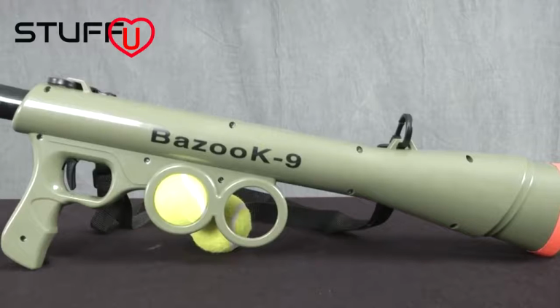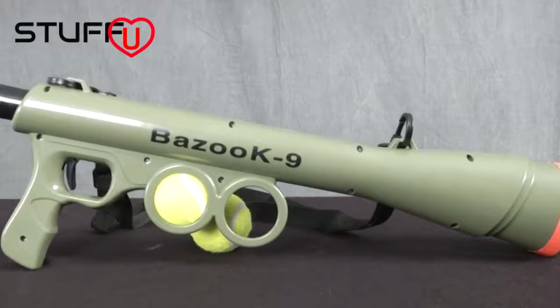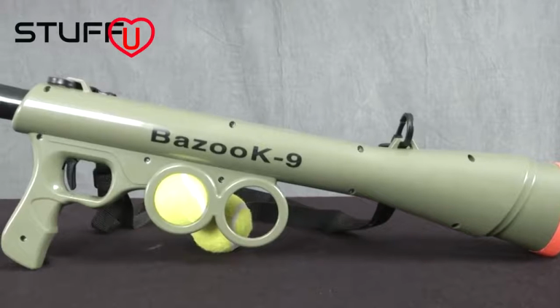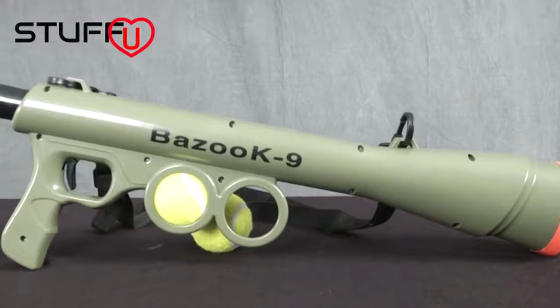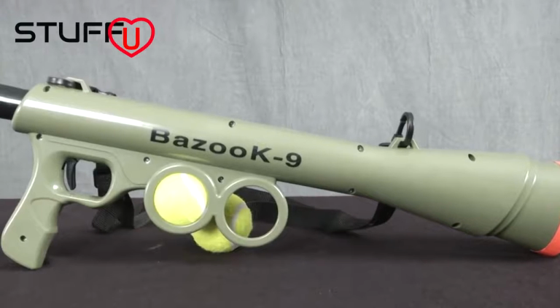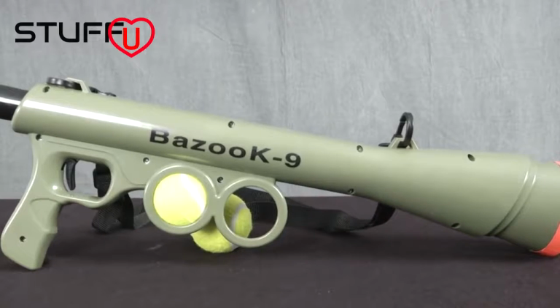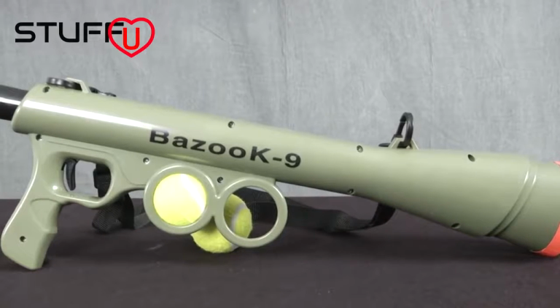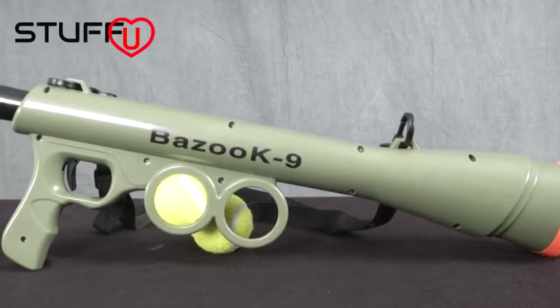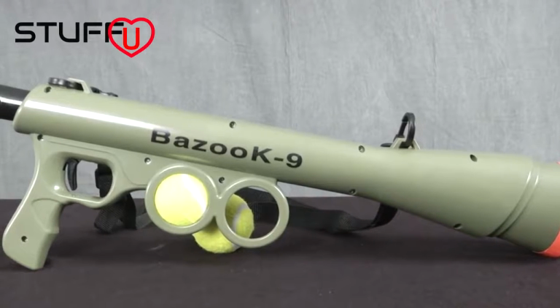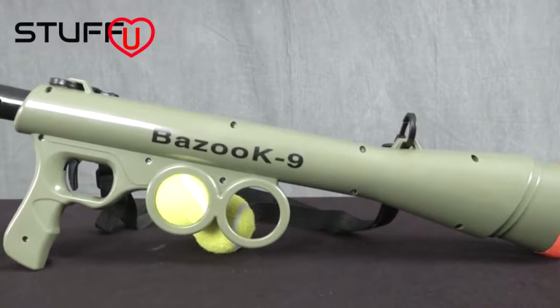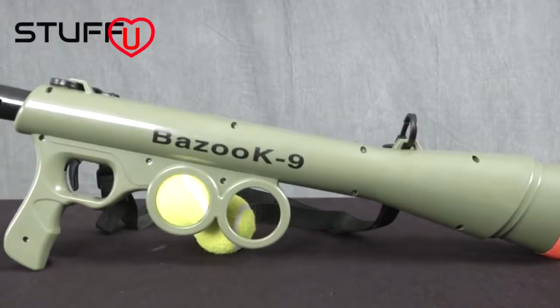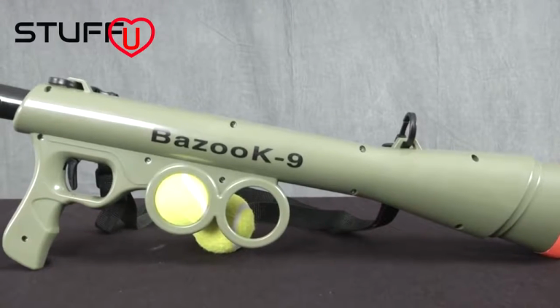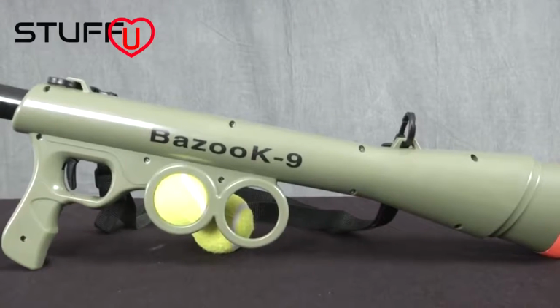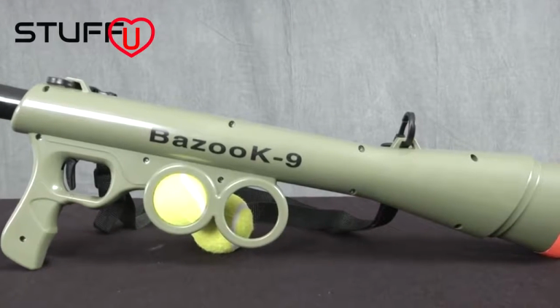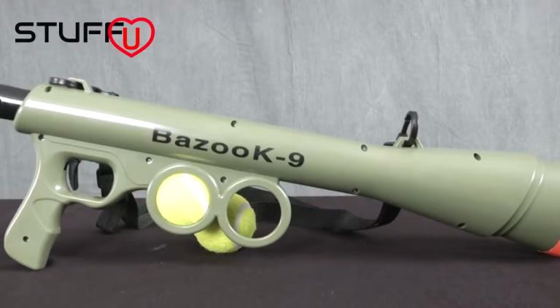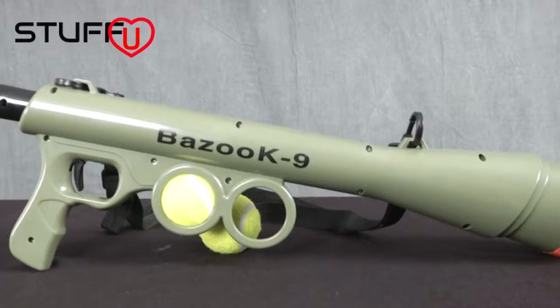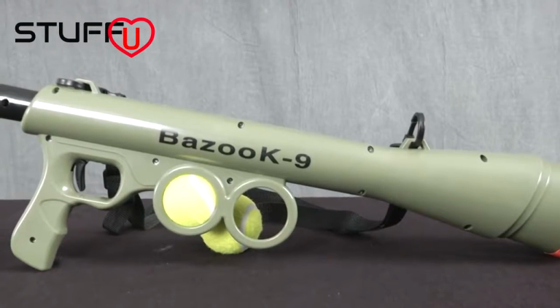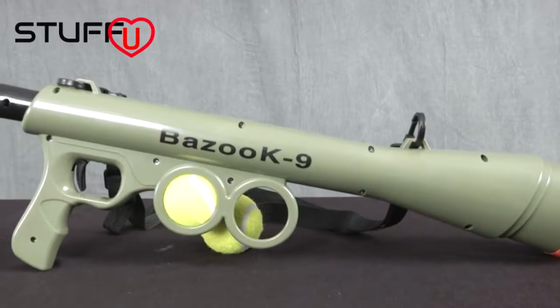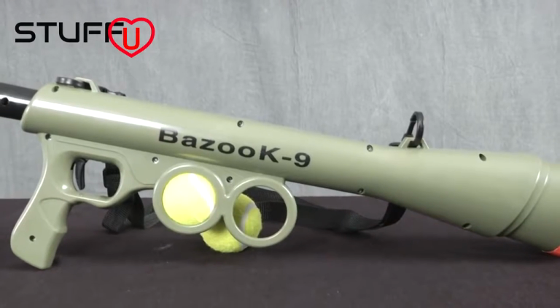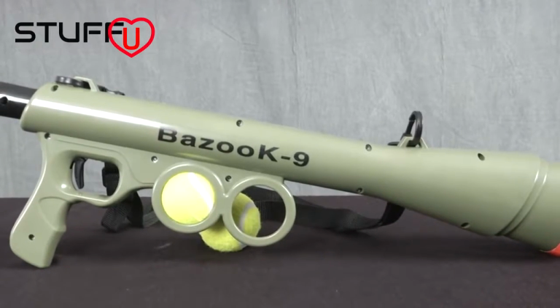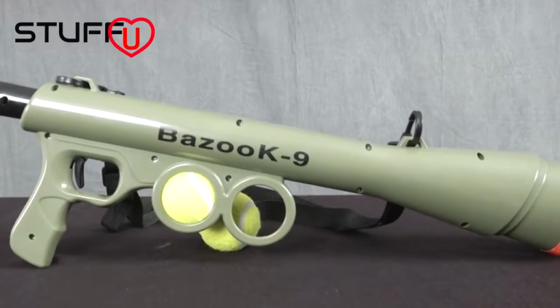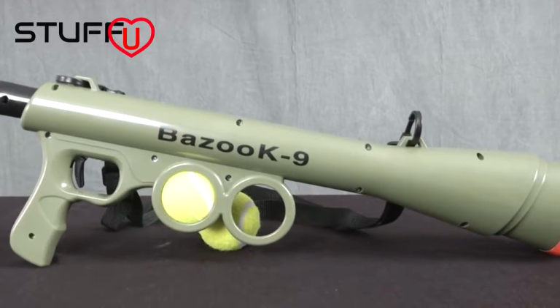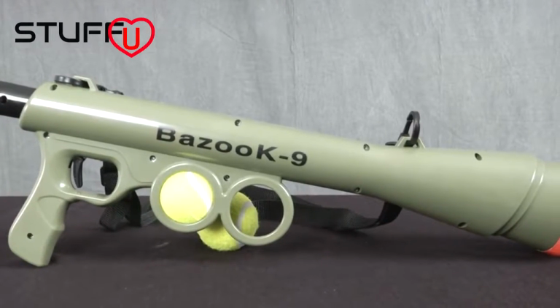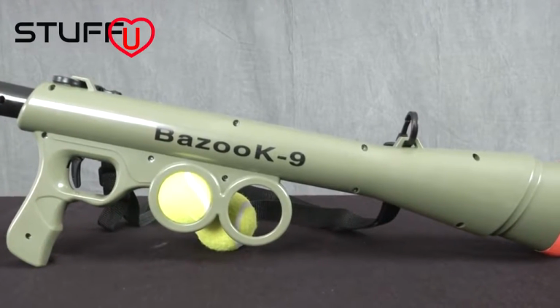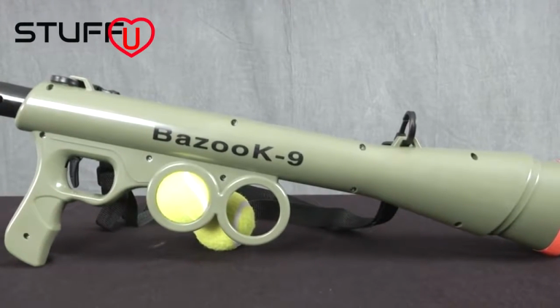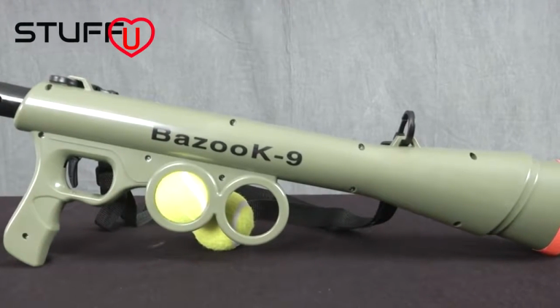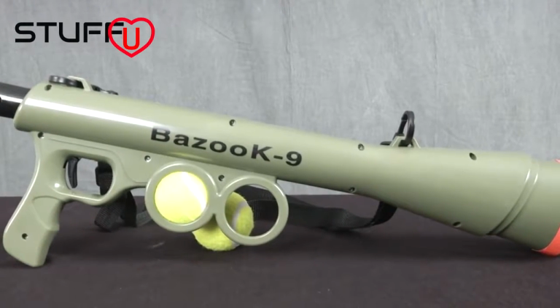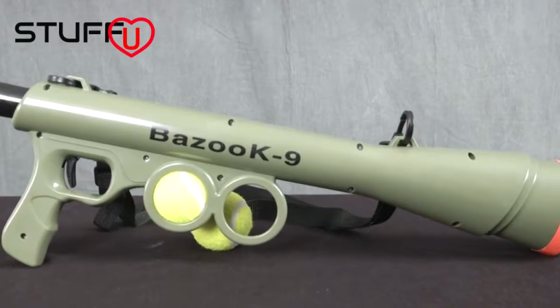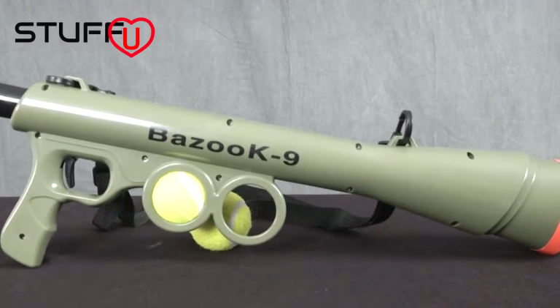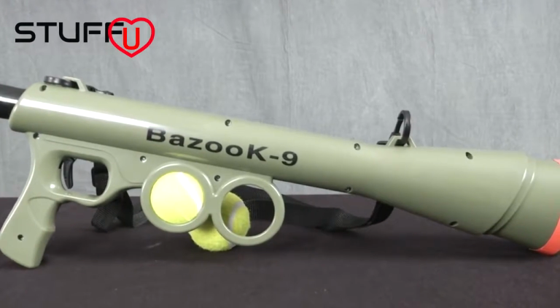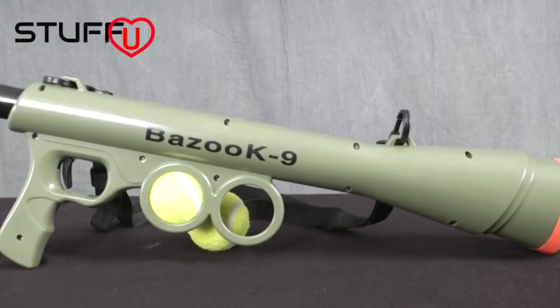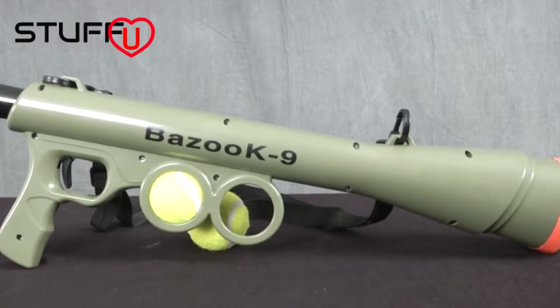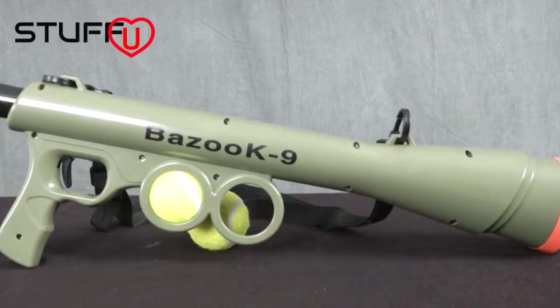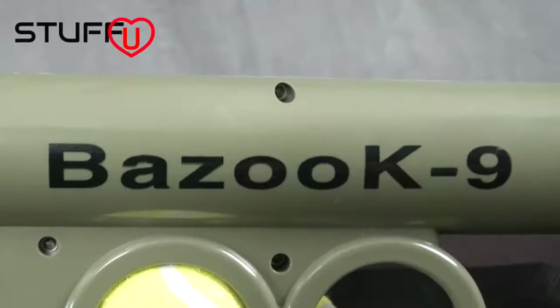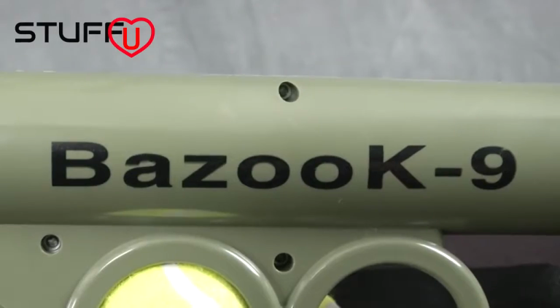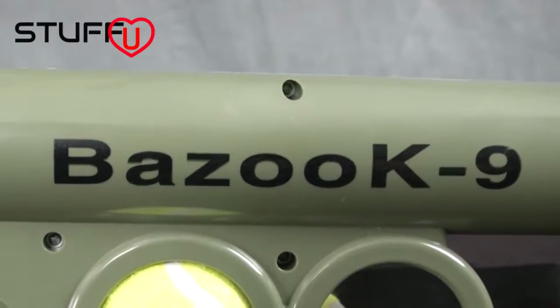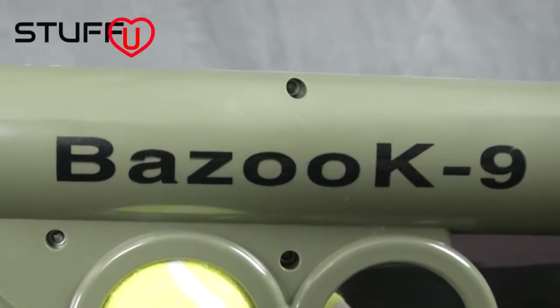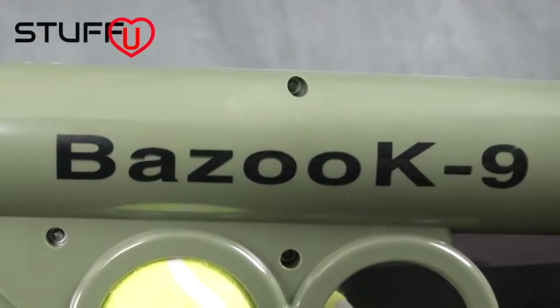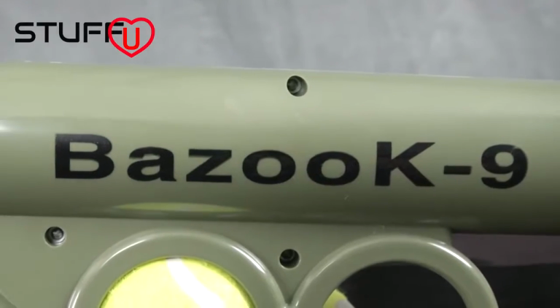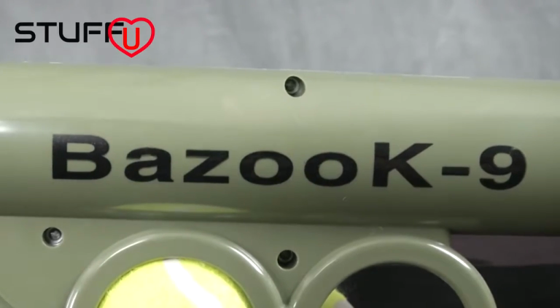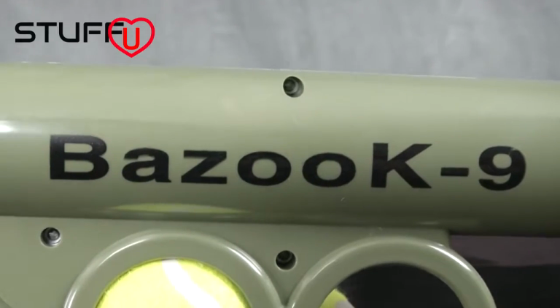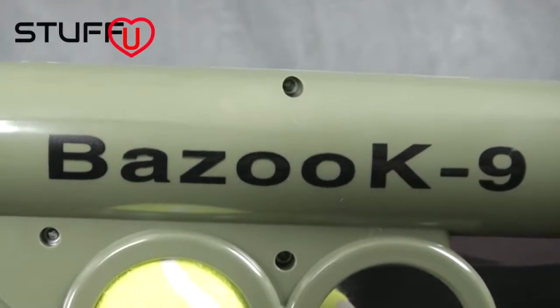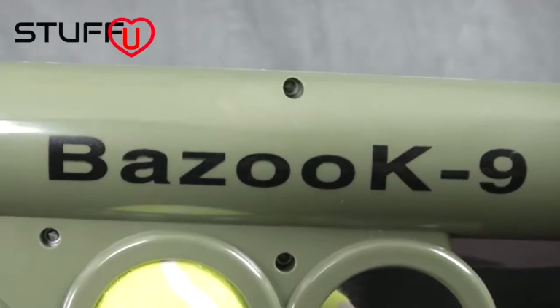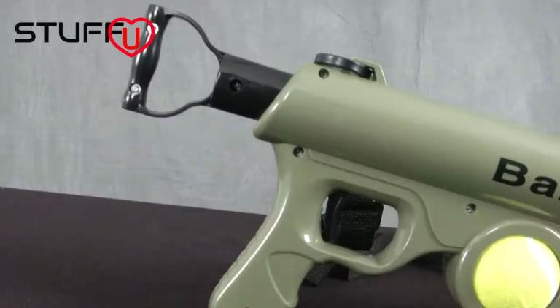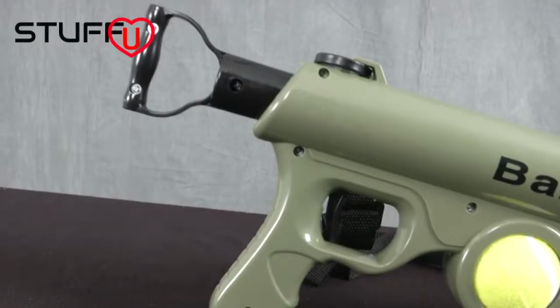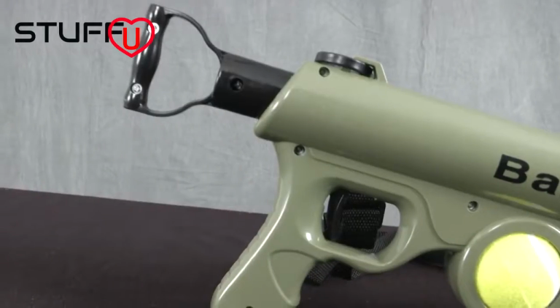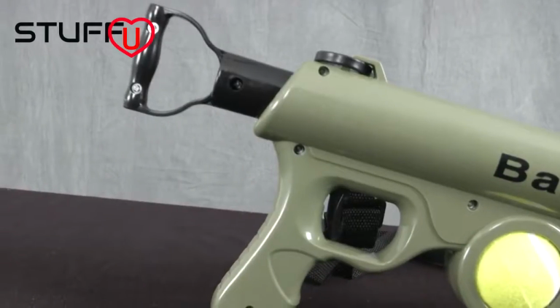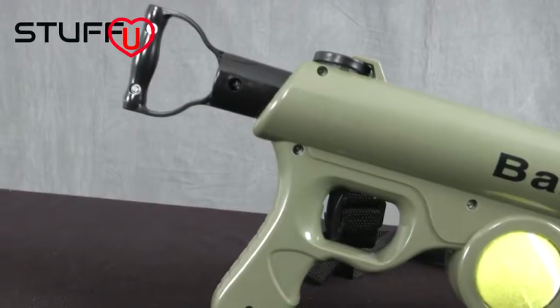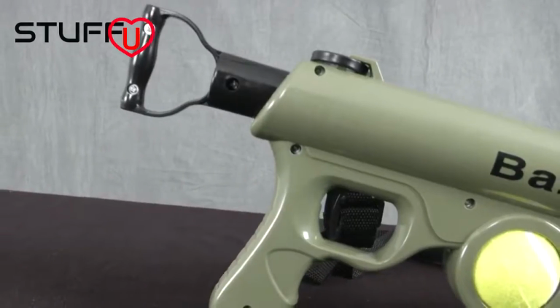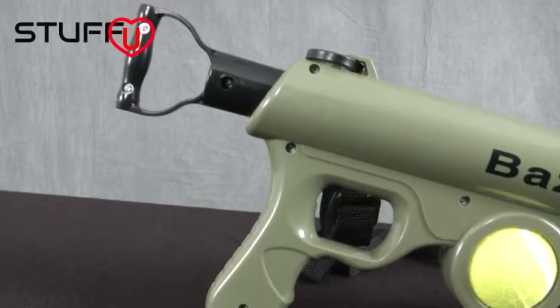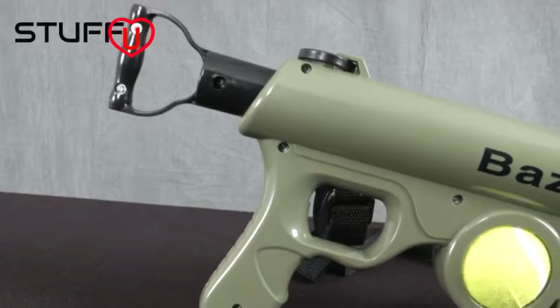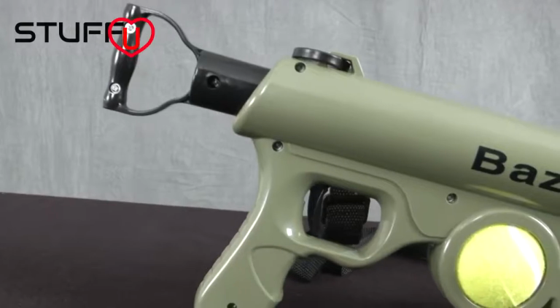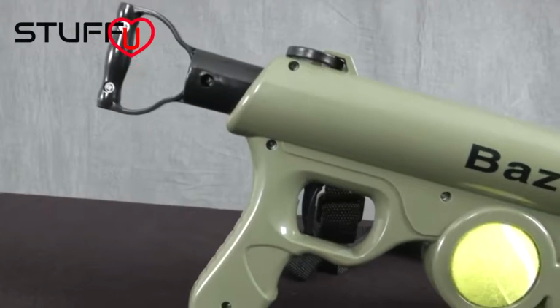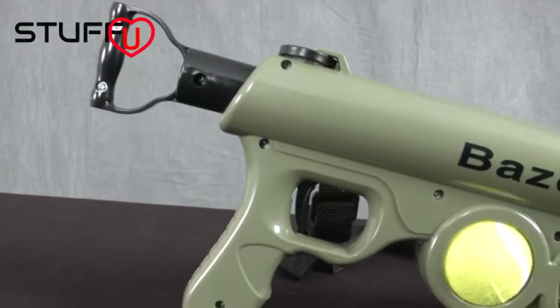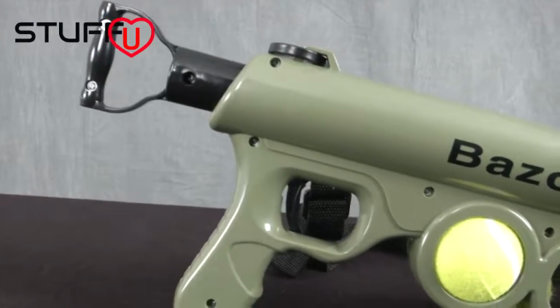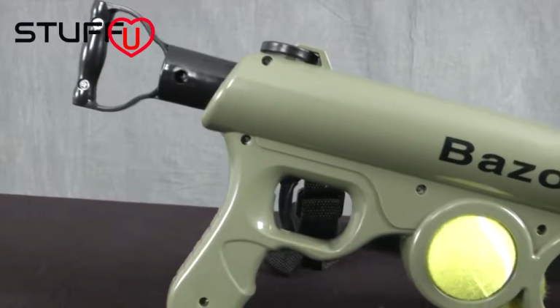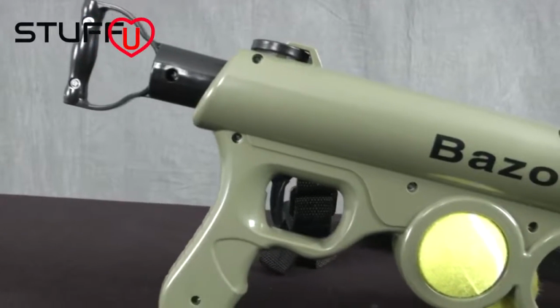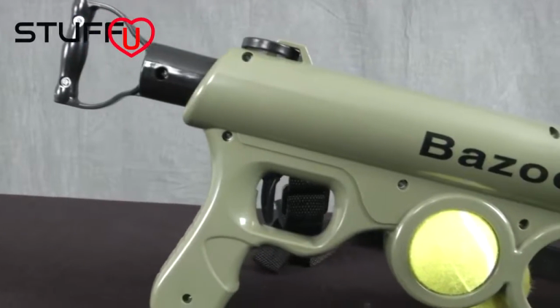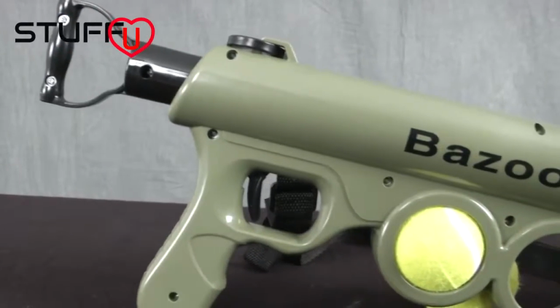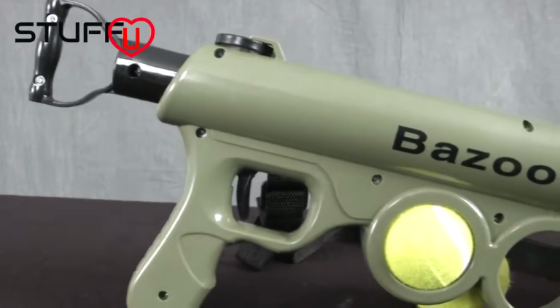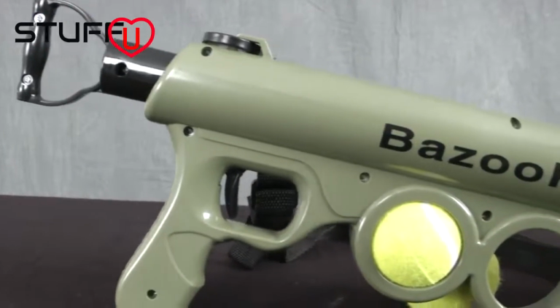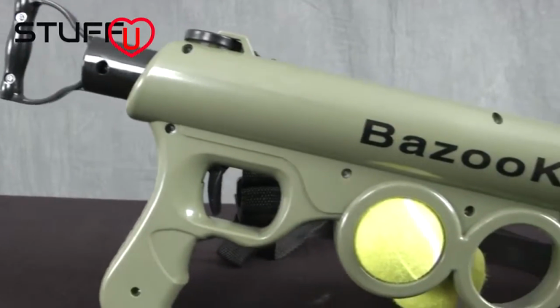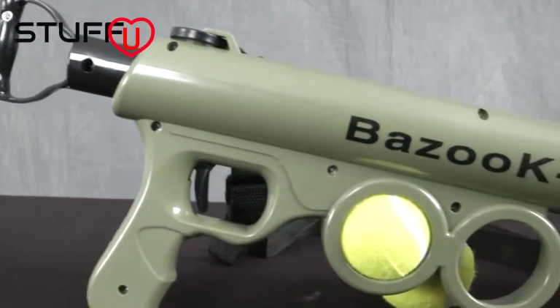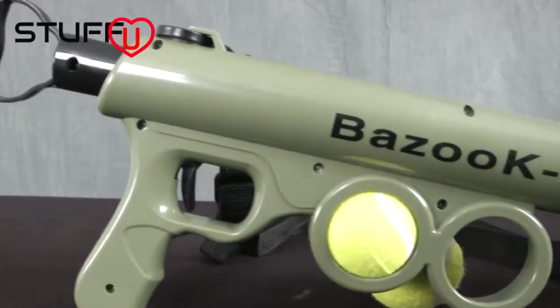Love your dog, but hate exercise? Too lazy to take the woofer for a walk? Well, how about this mean-looking machine?